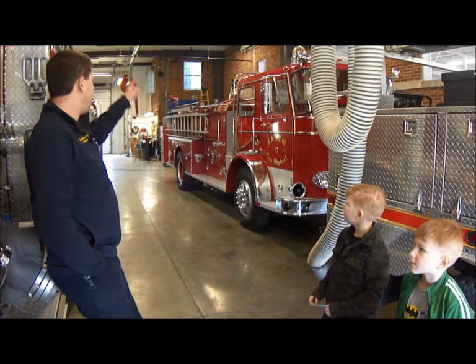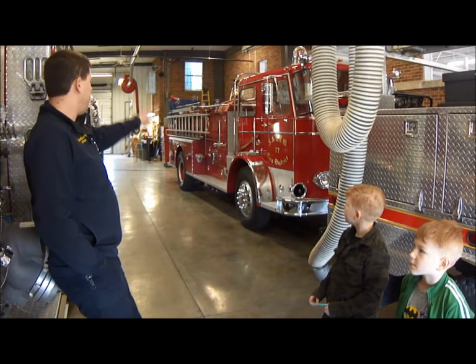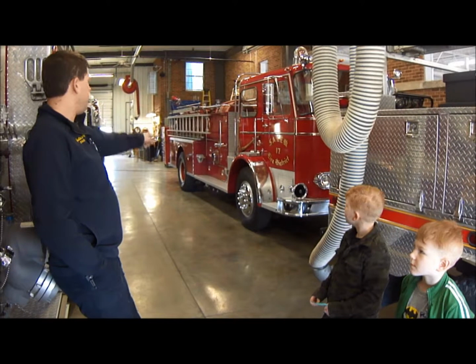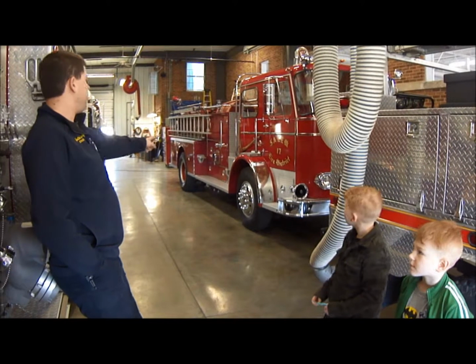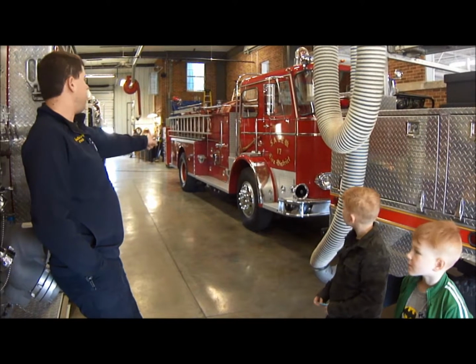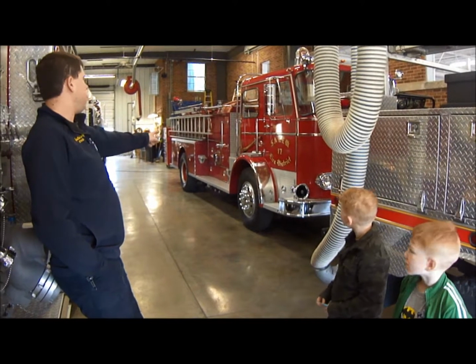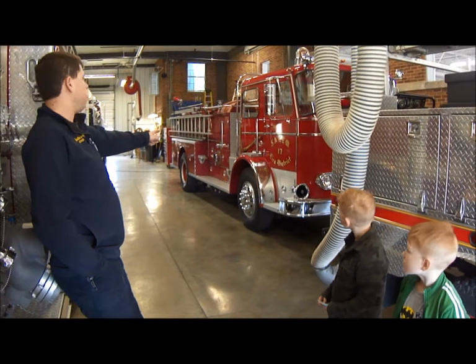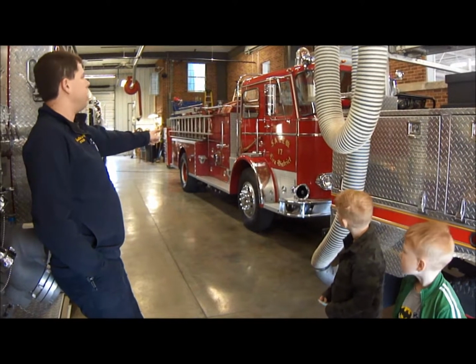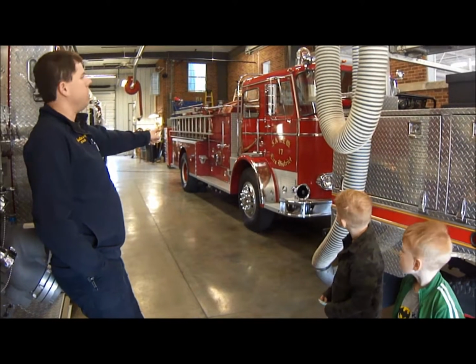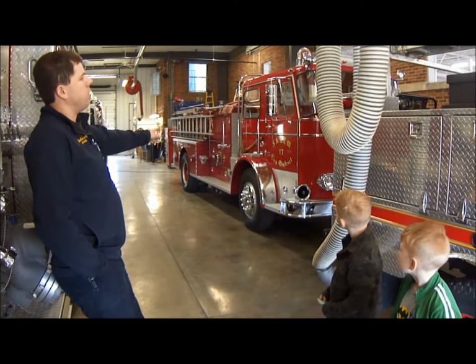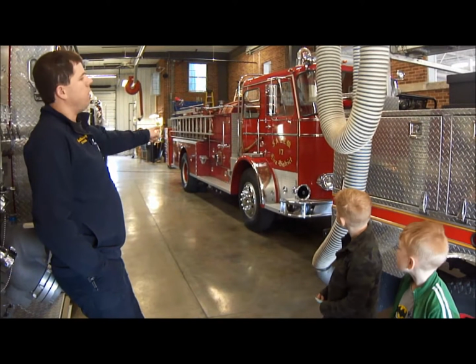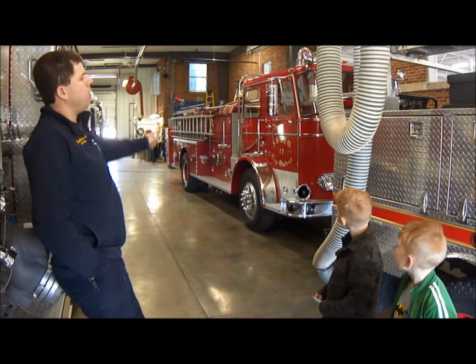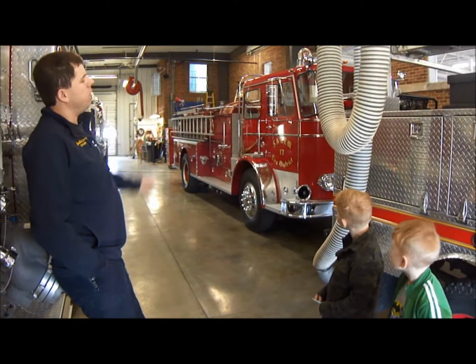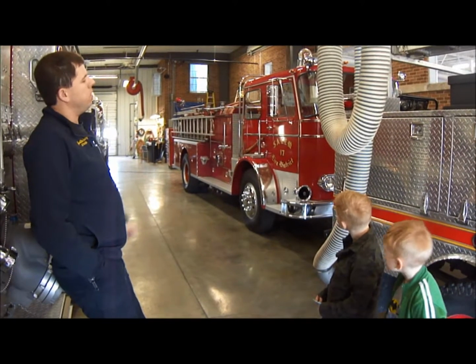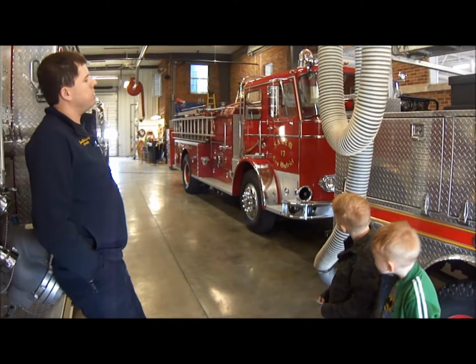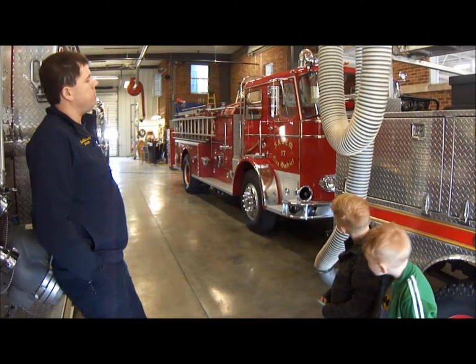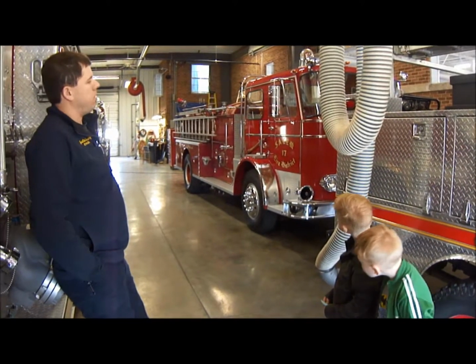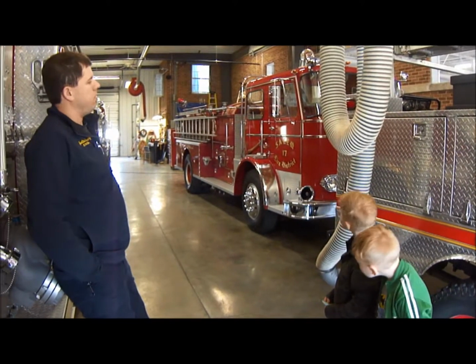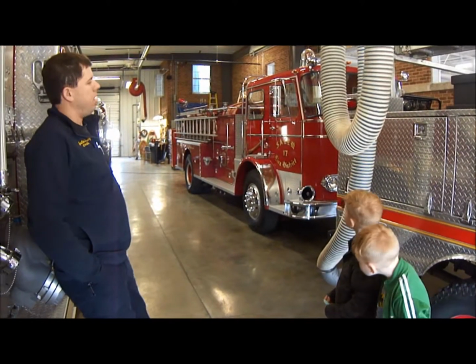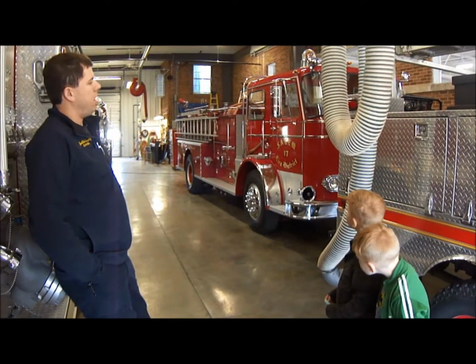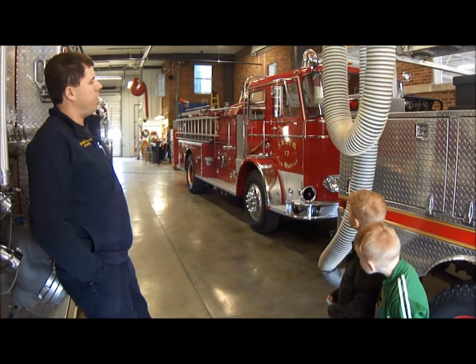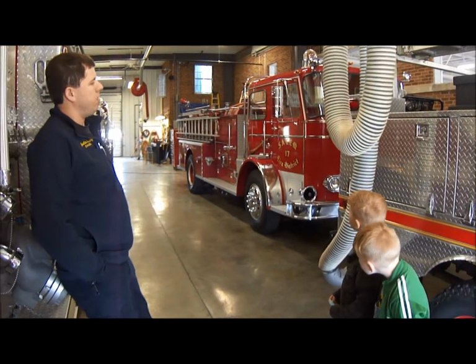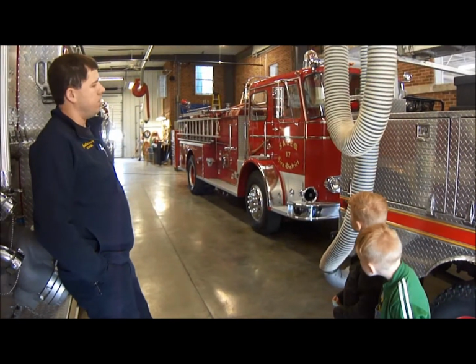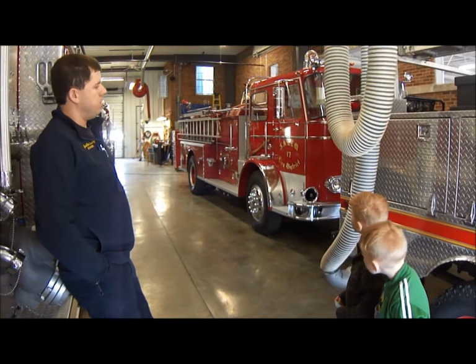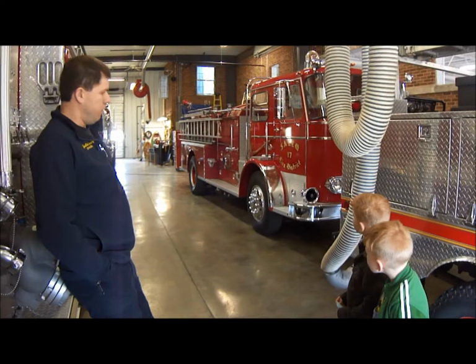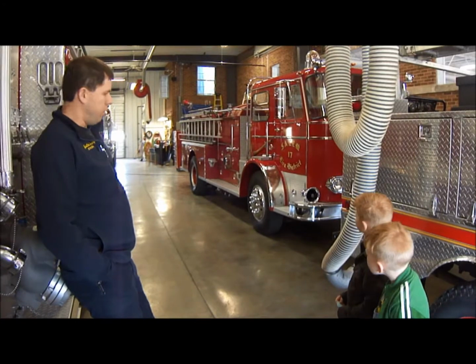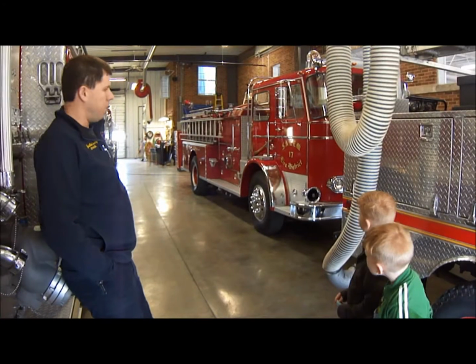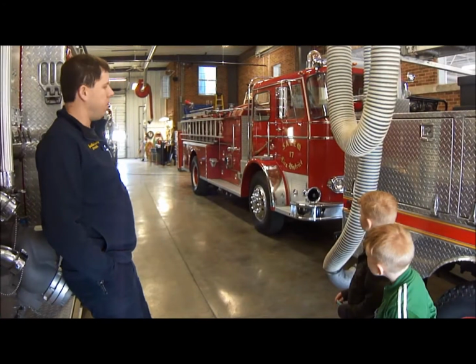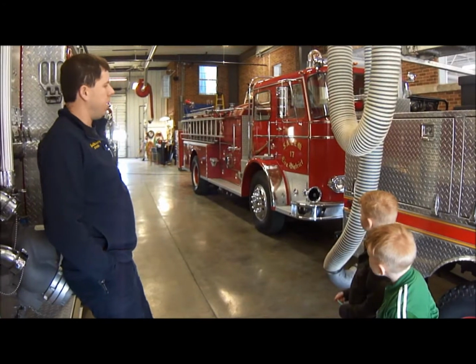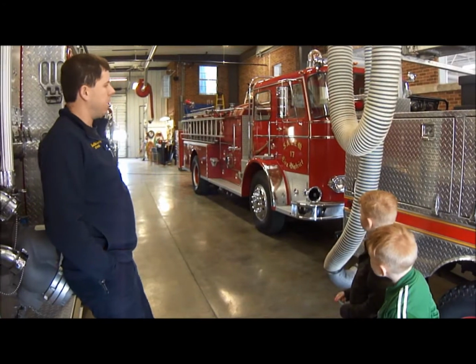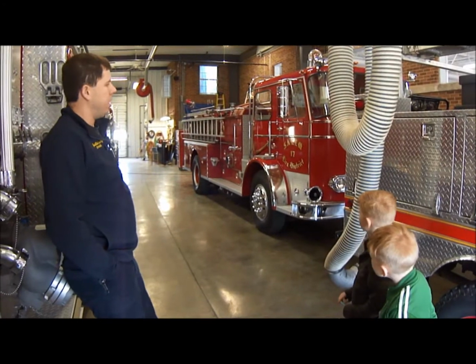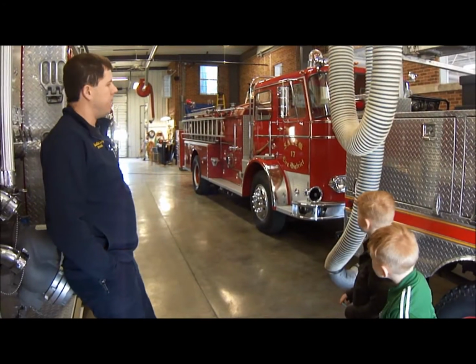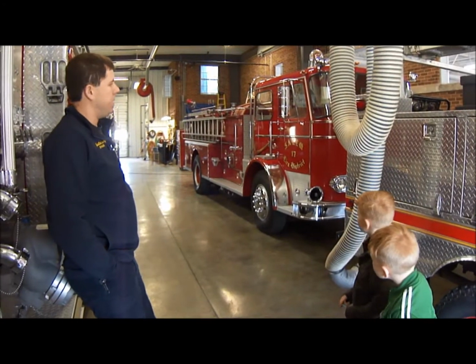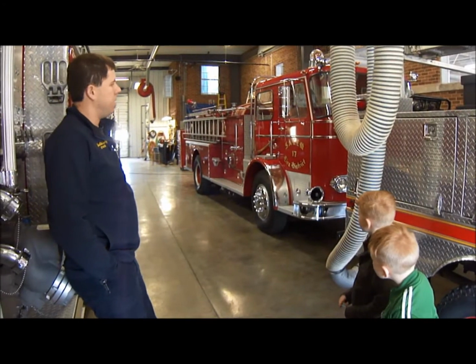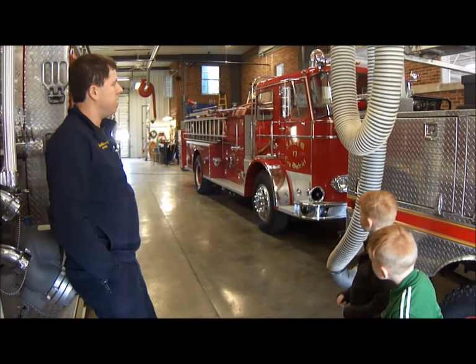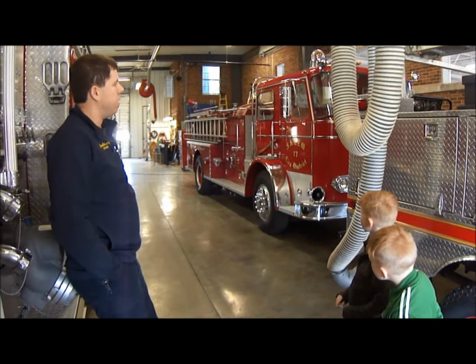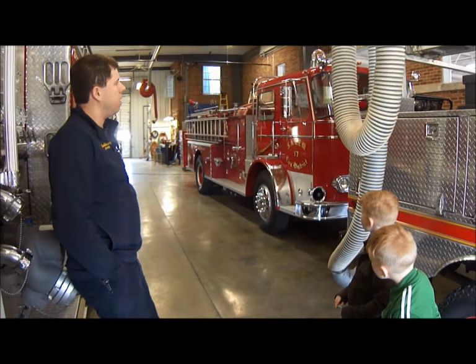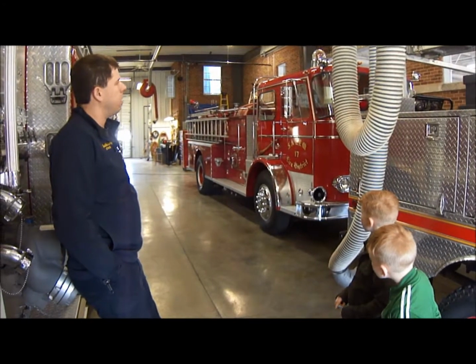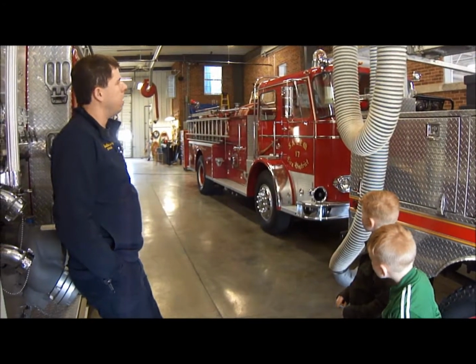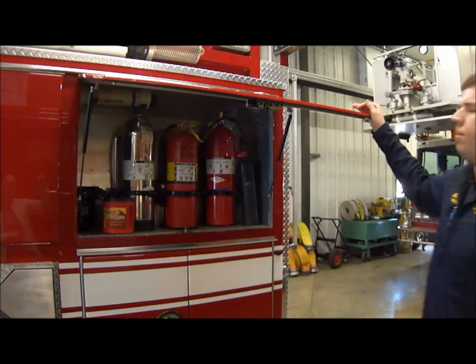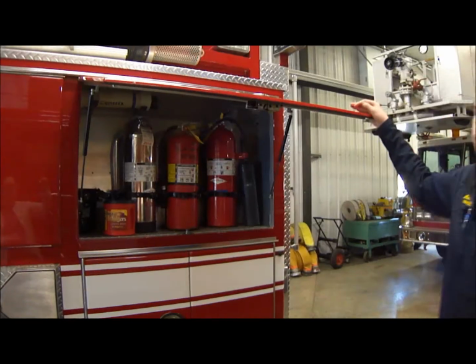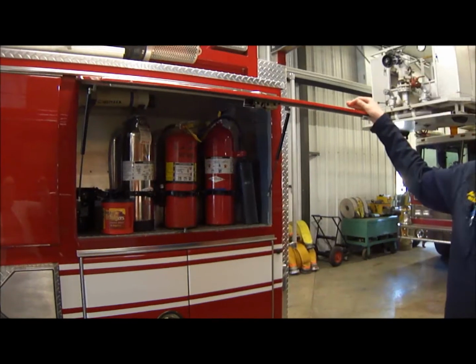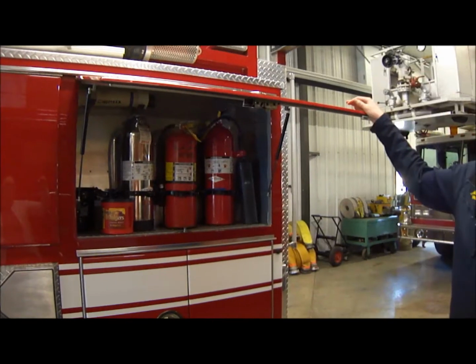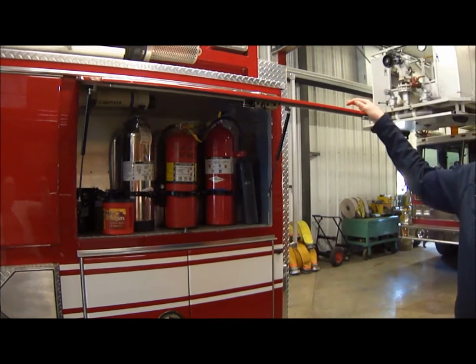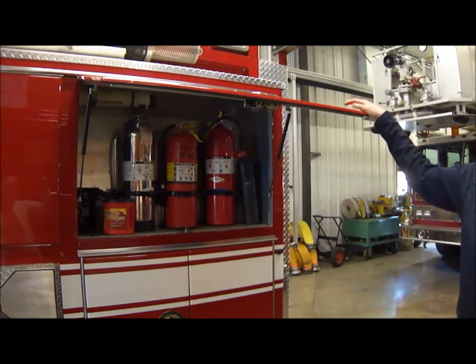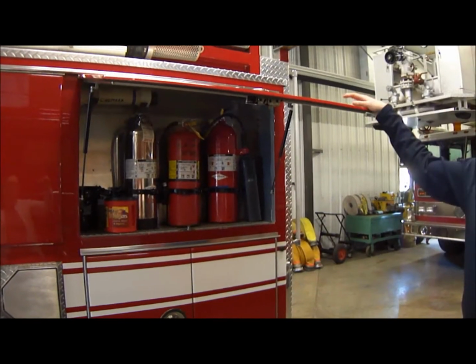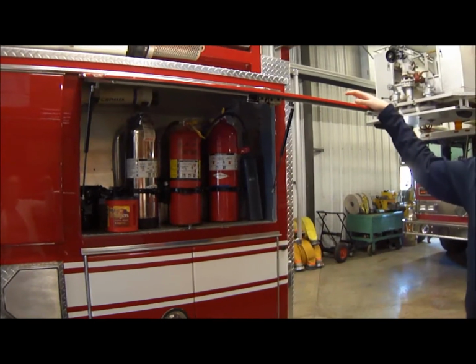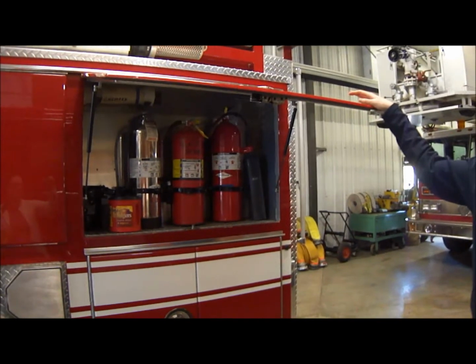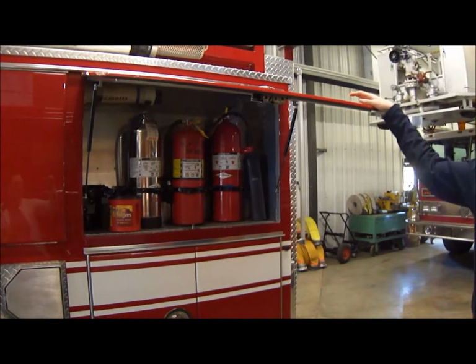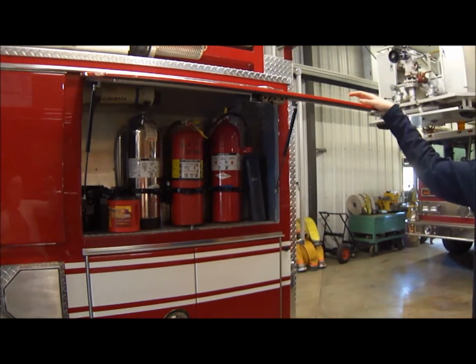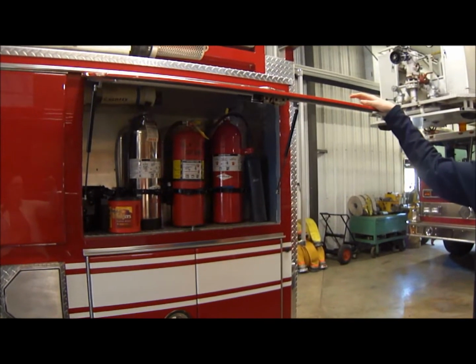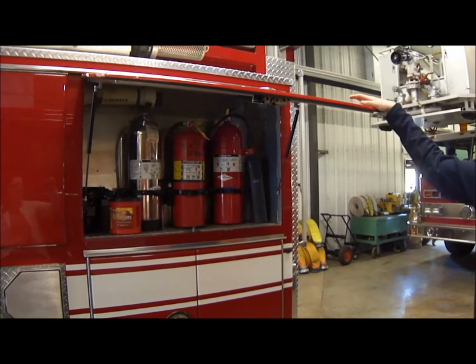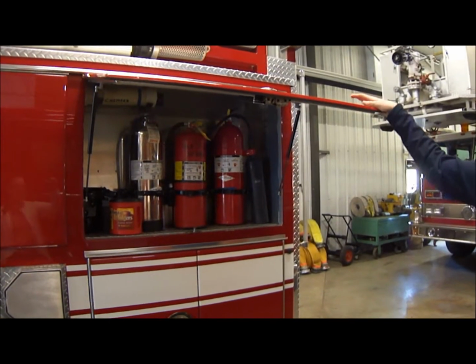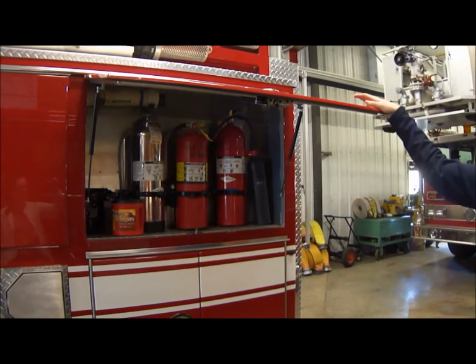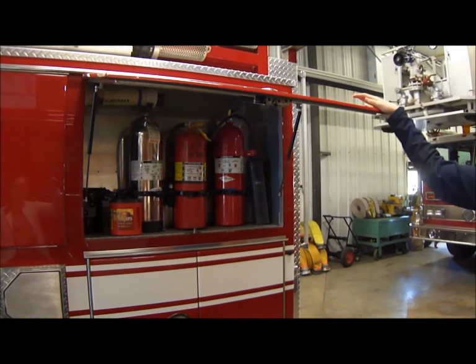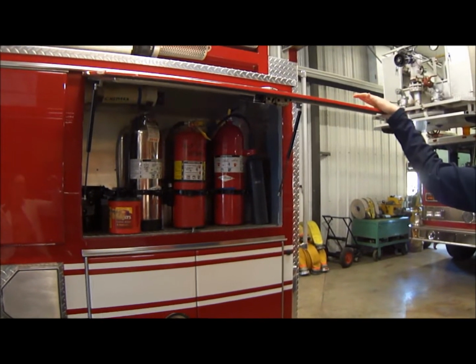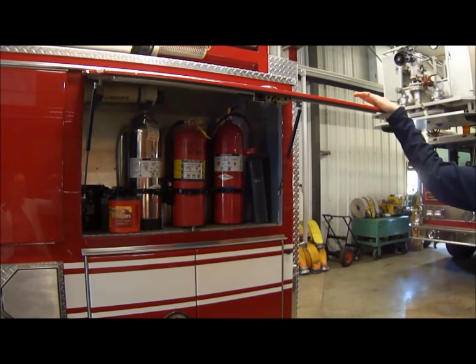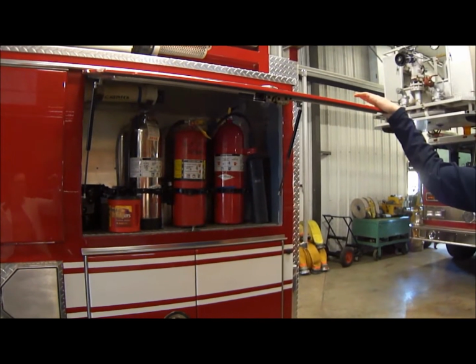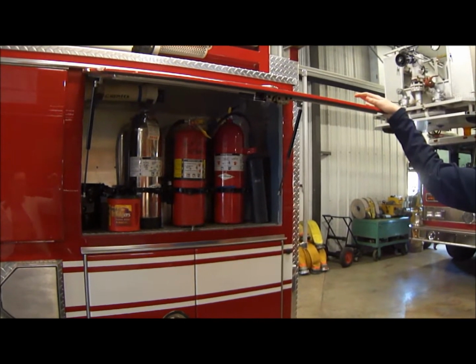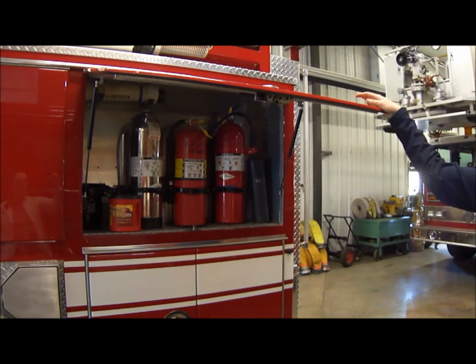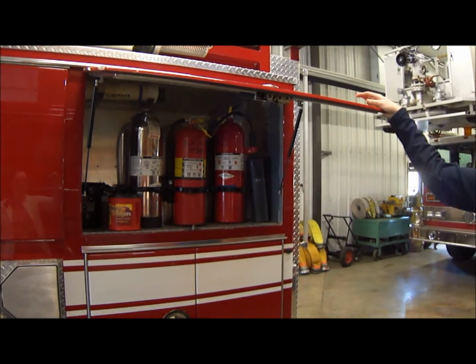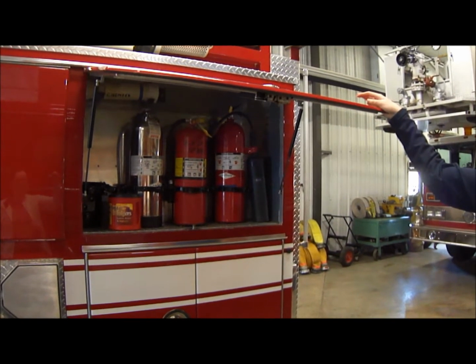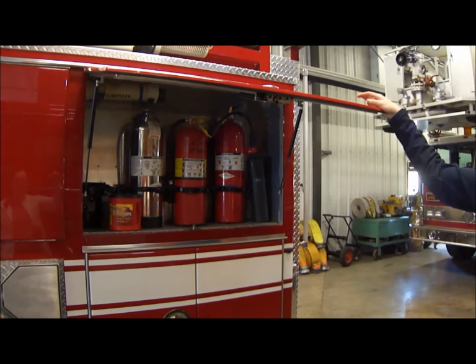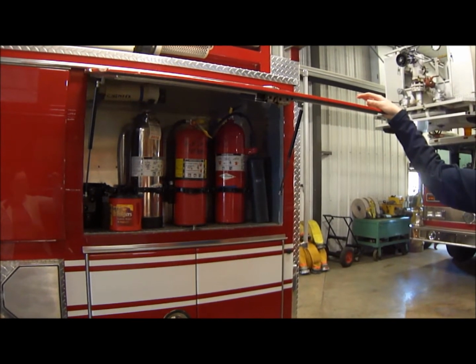This truck, which is our oldest truck, is normally kept out there. We've got some of the different extinguishers we carry on it as well.